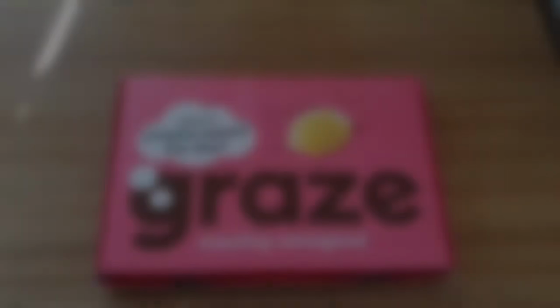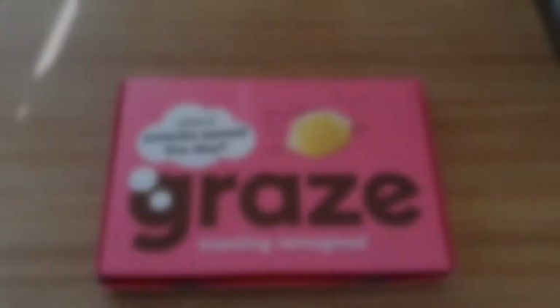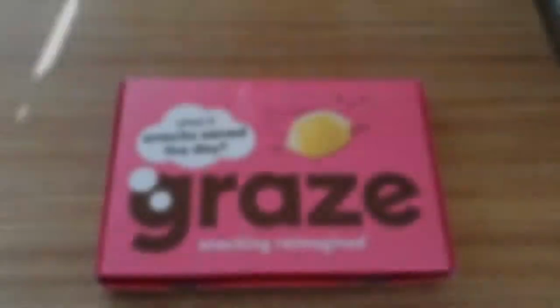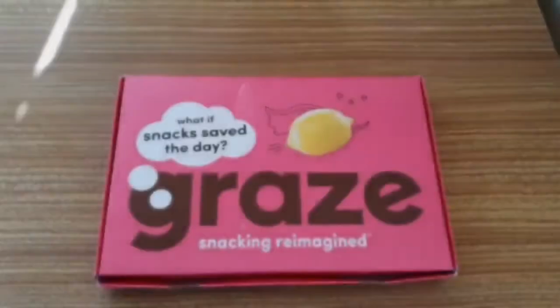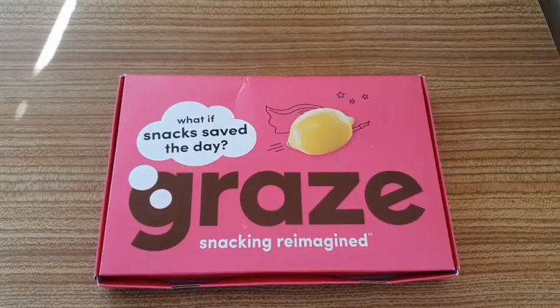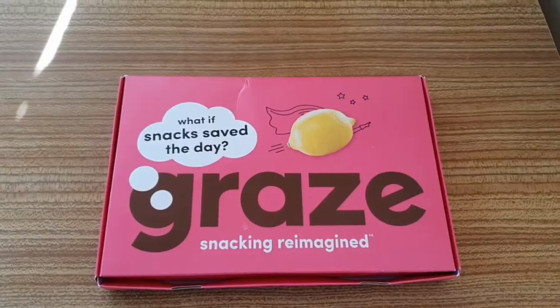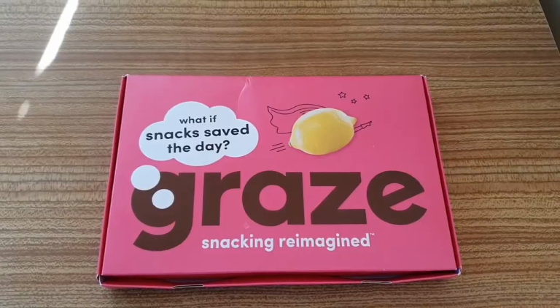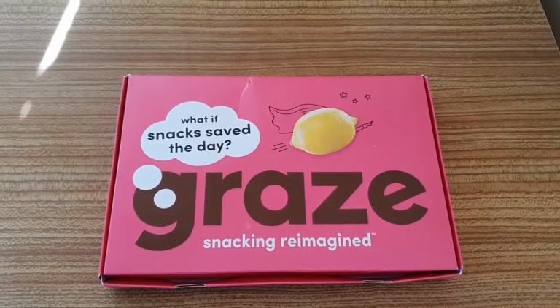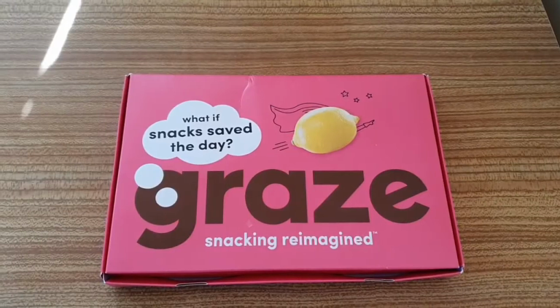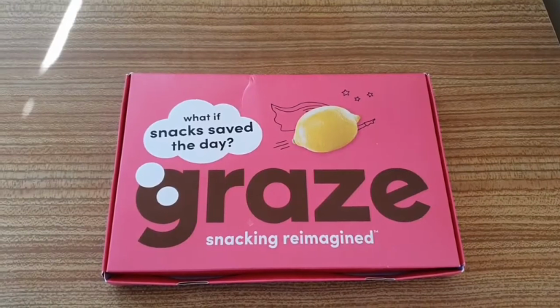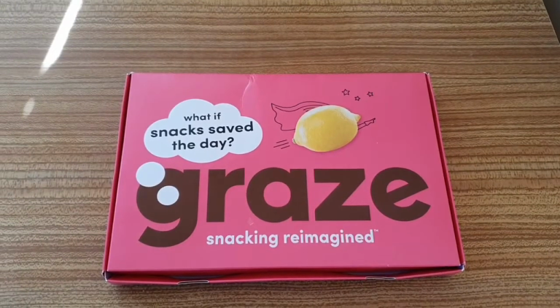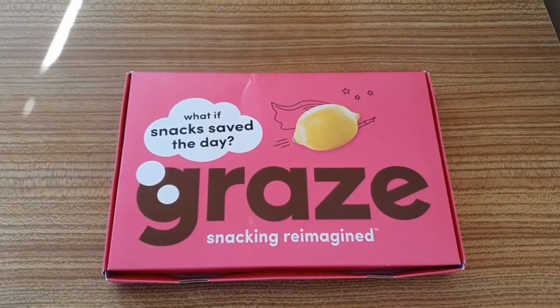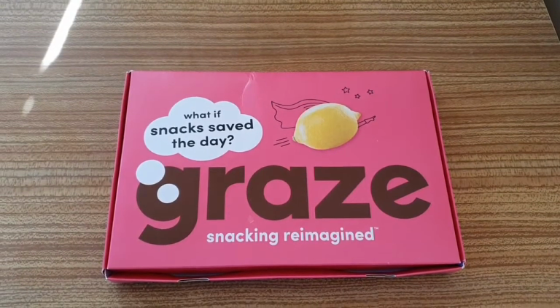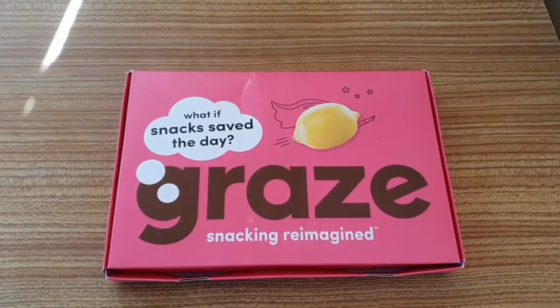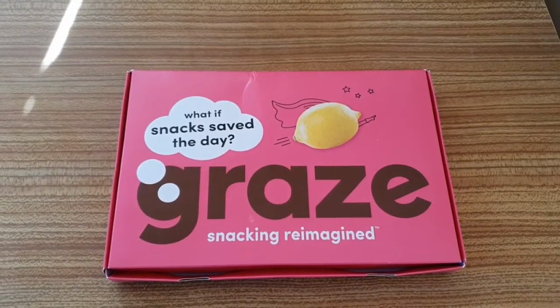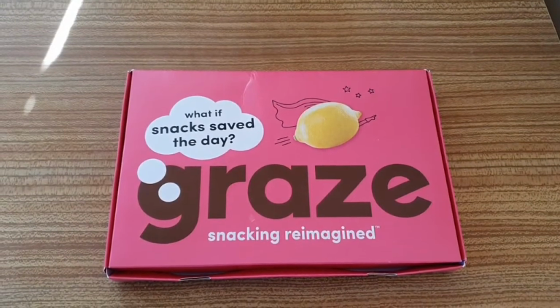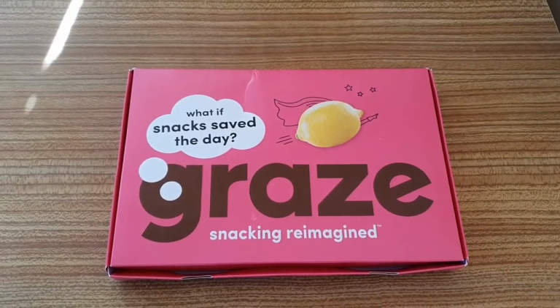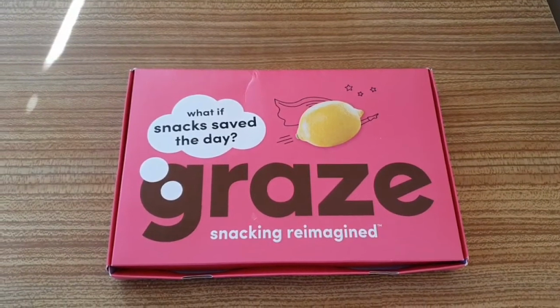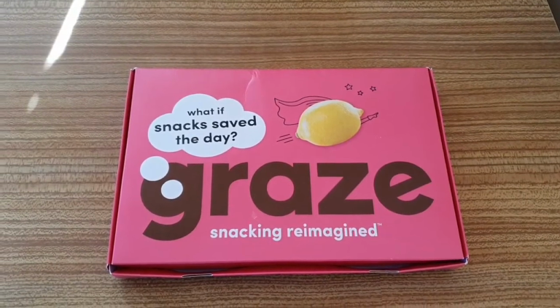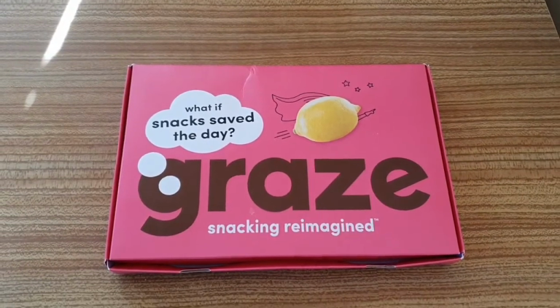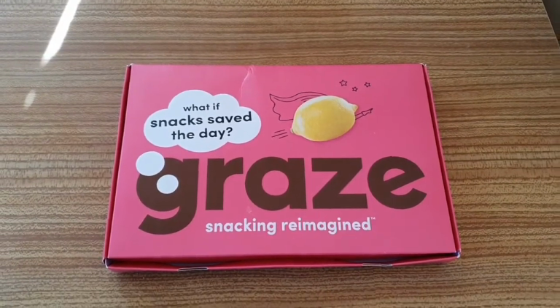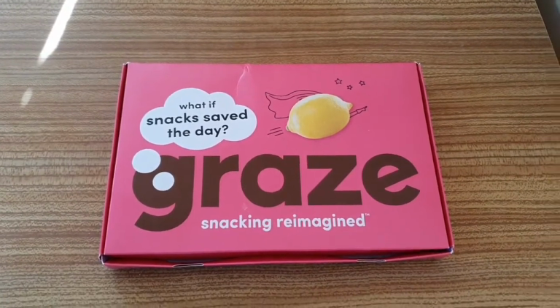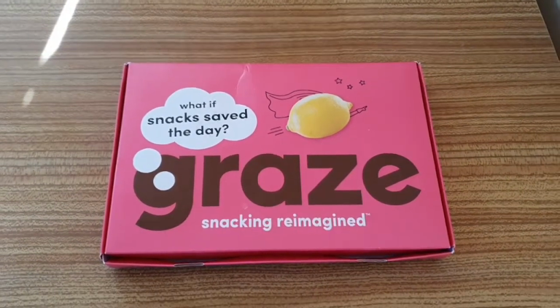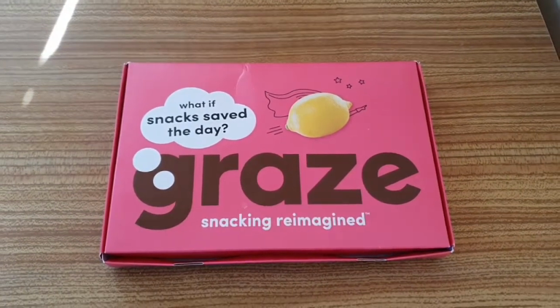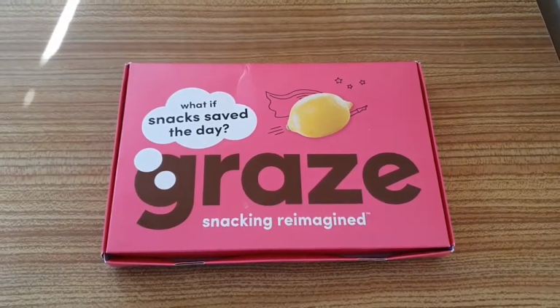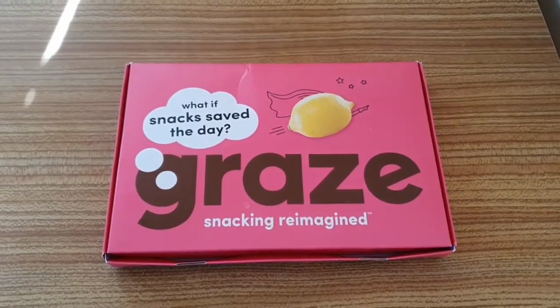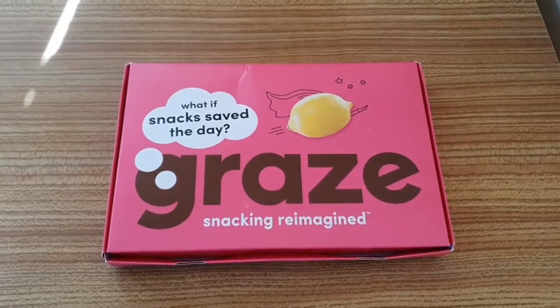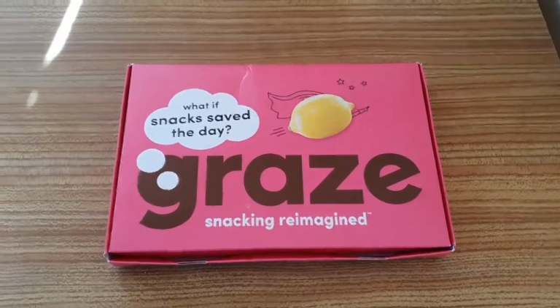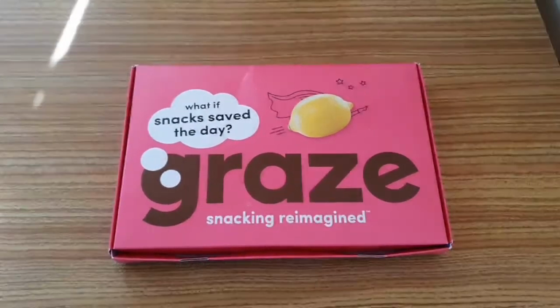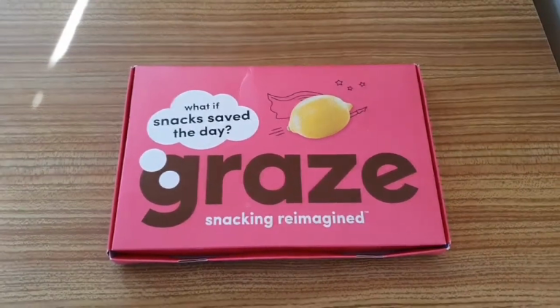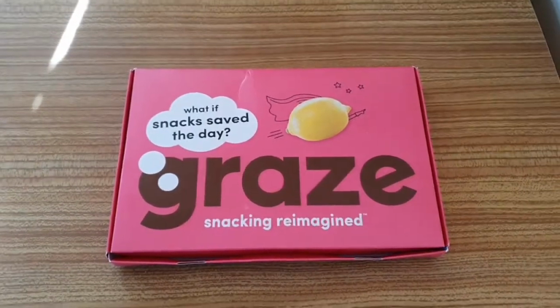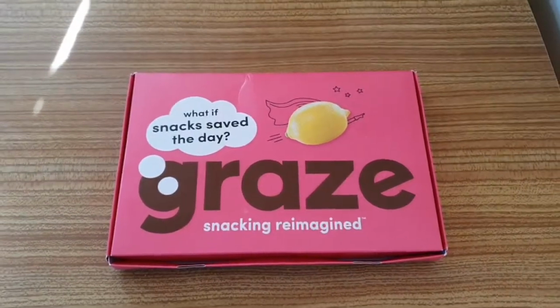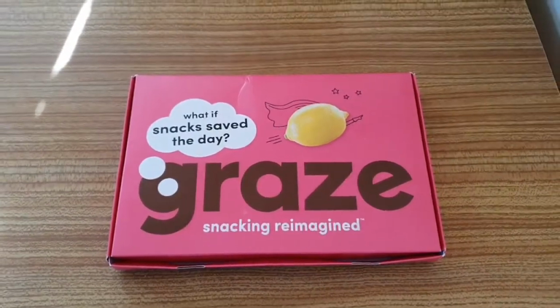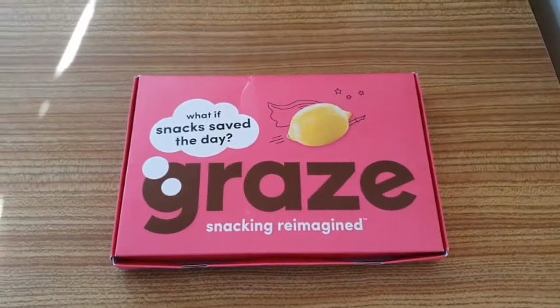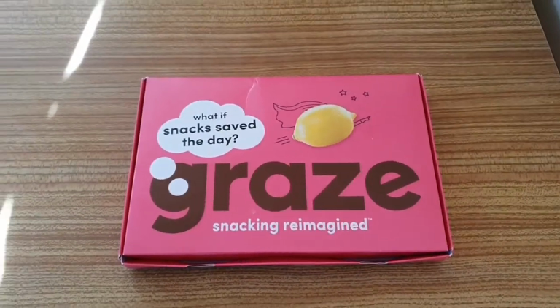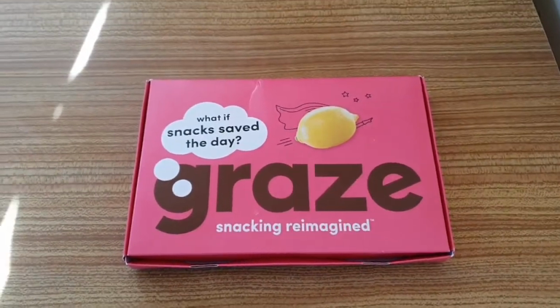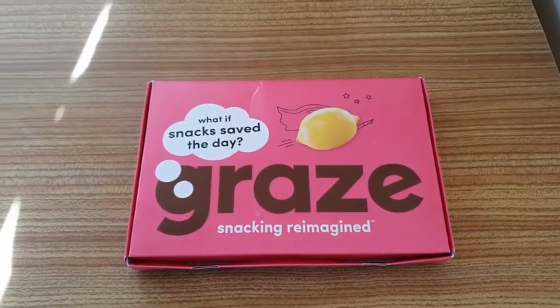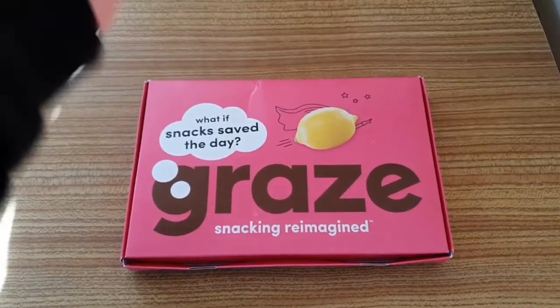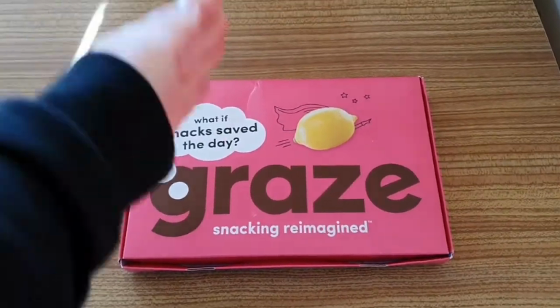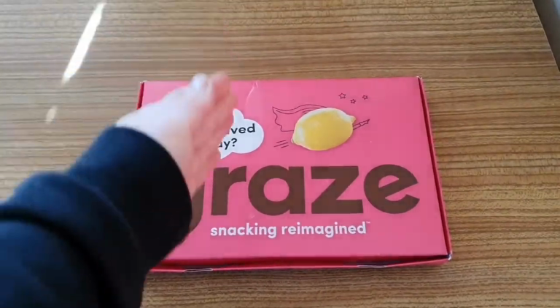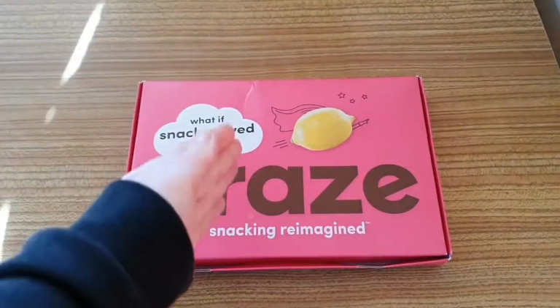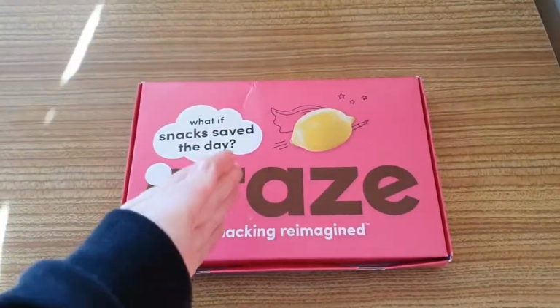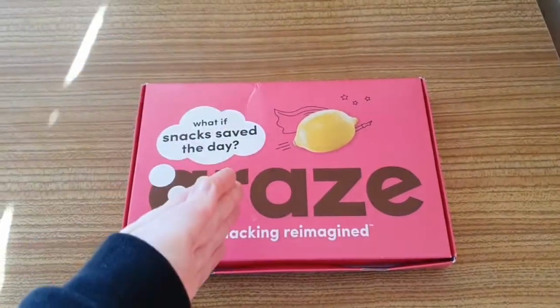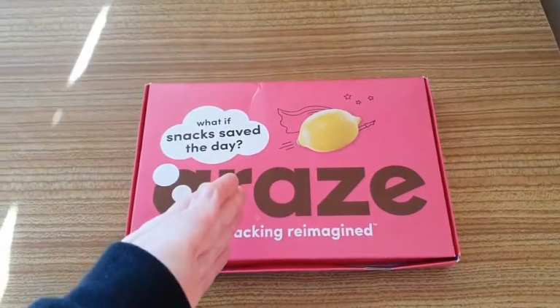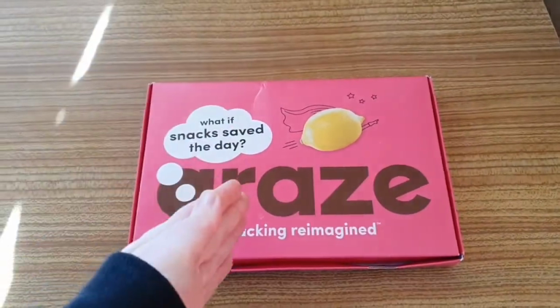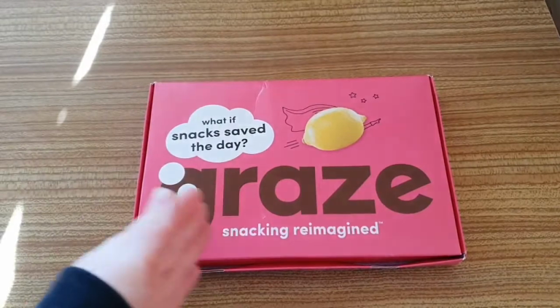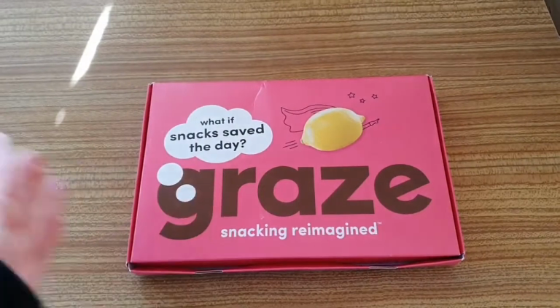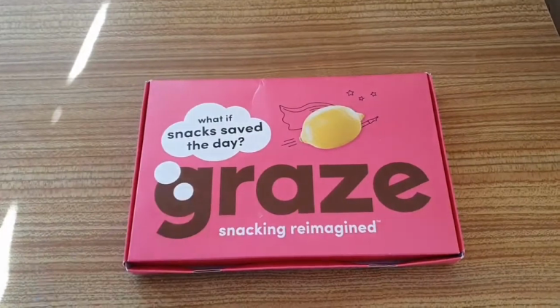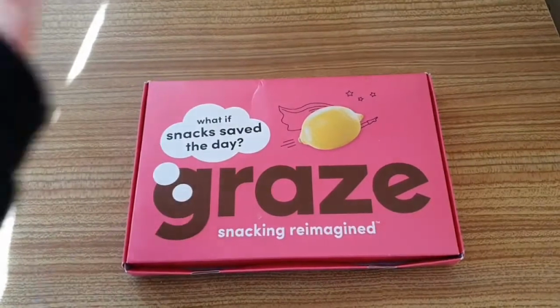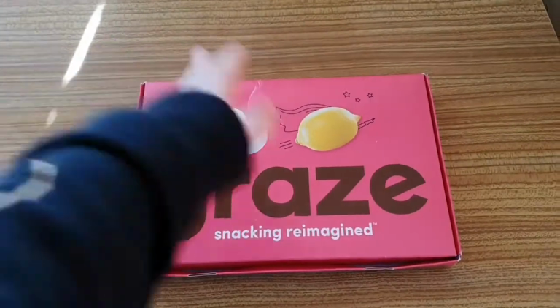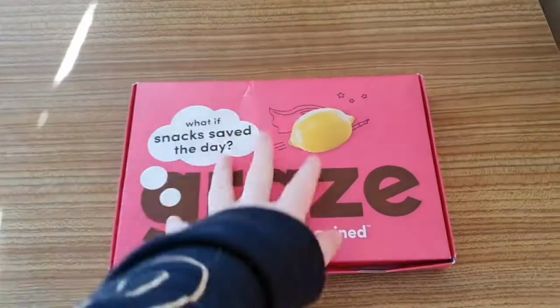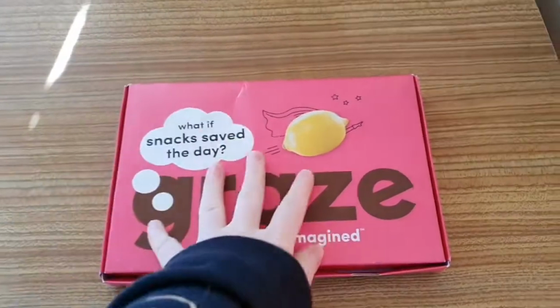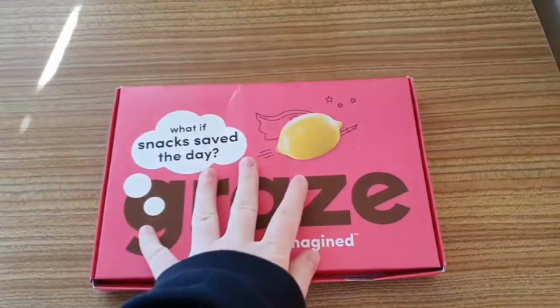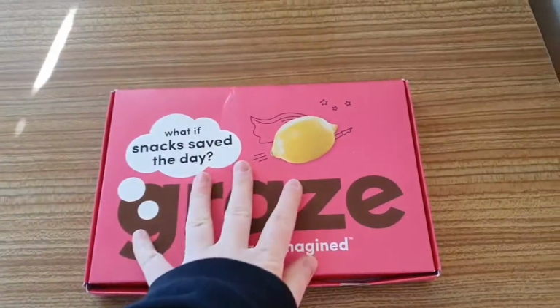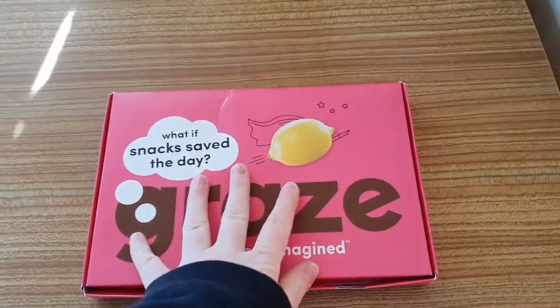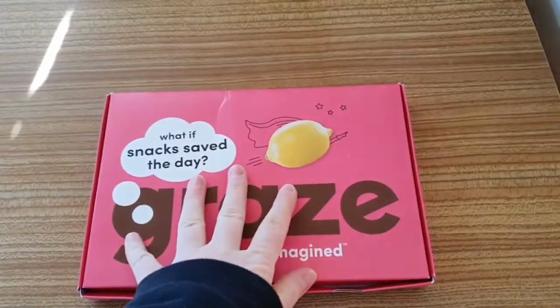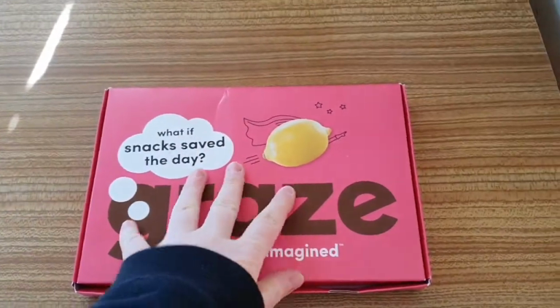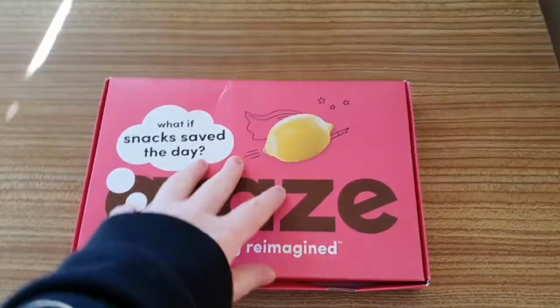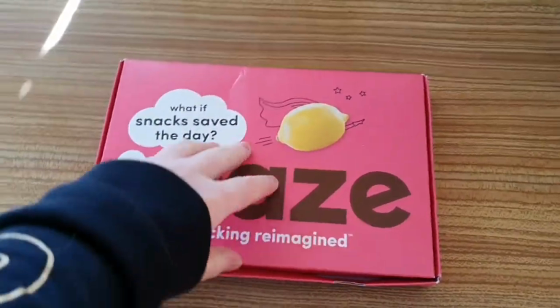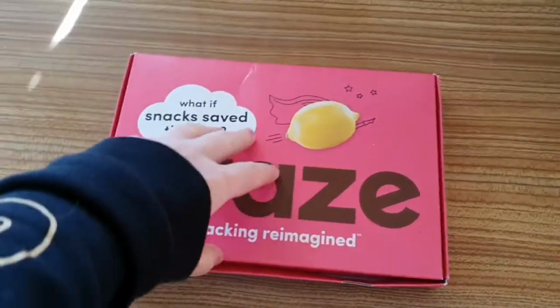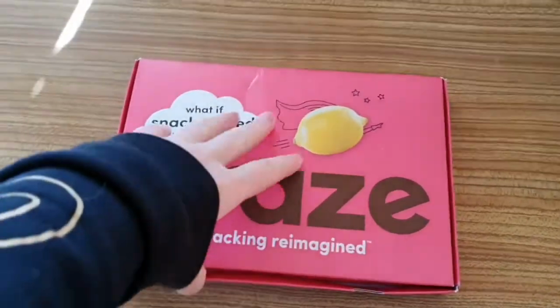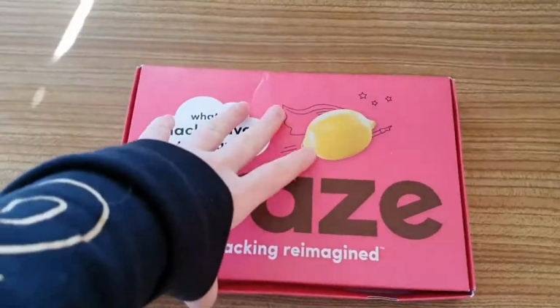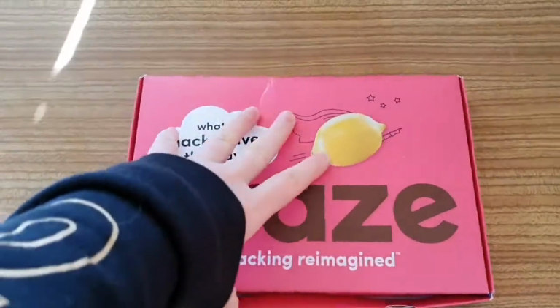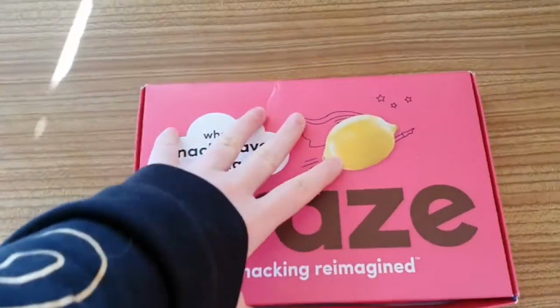Hello YouTube, welcome to my channel Anna at Bella, and today I'm going to be doing my February Grey's box review.